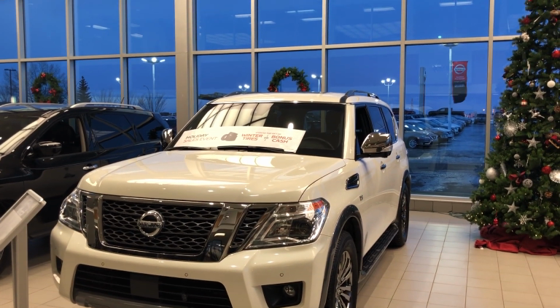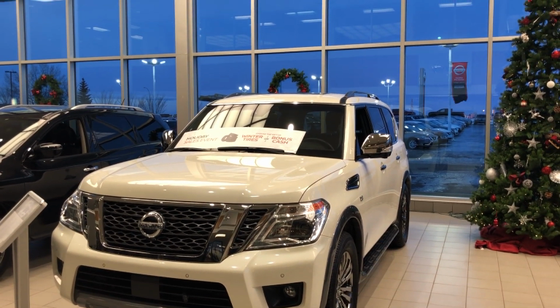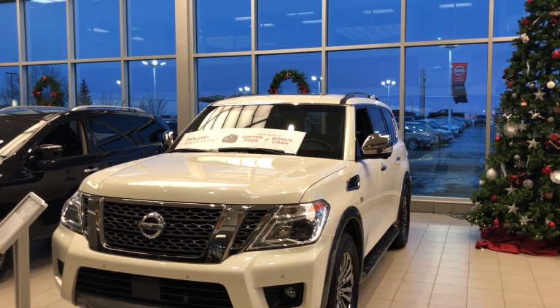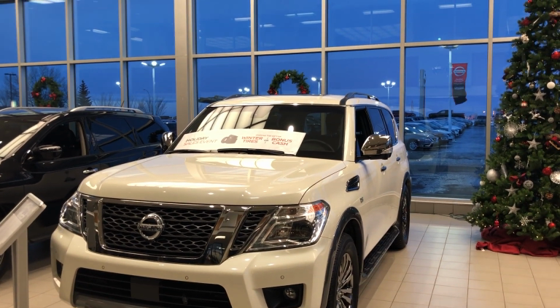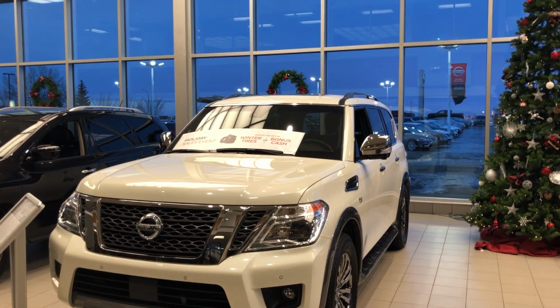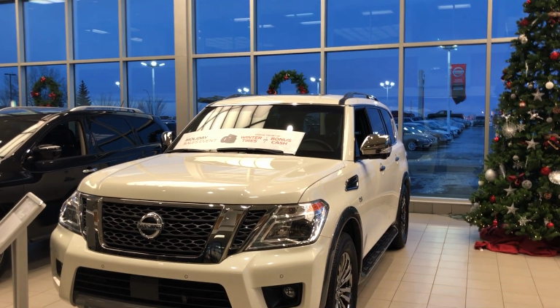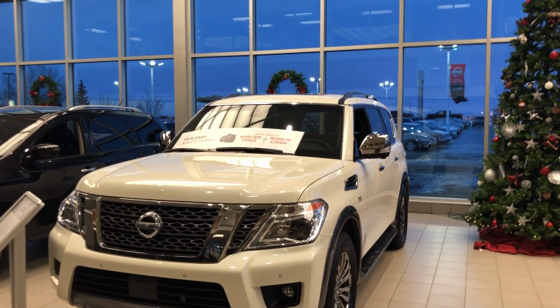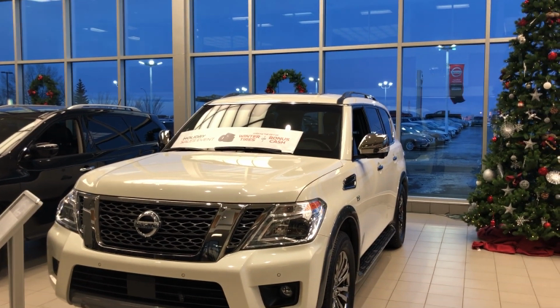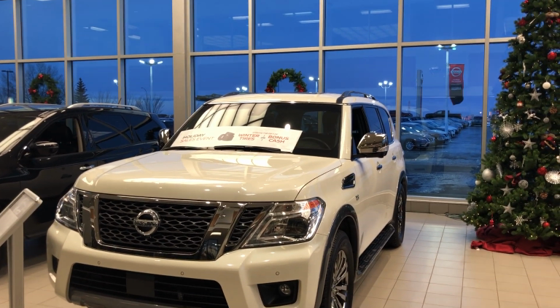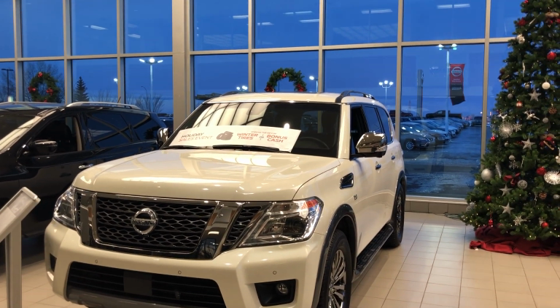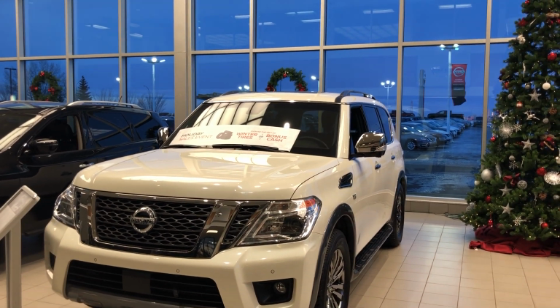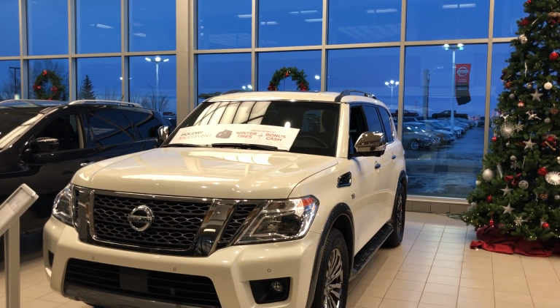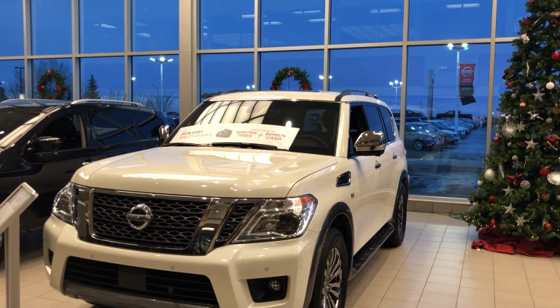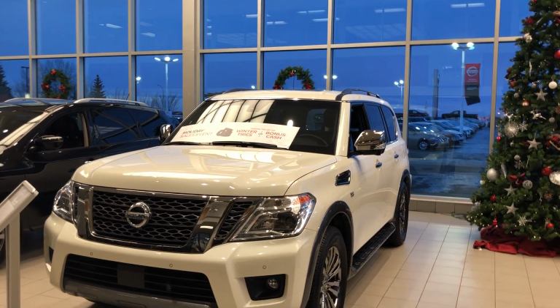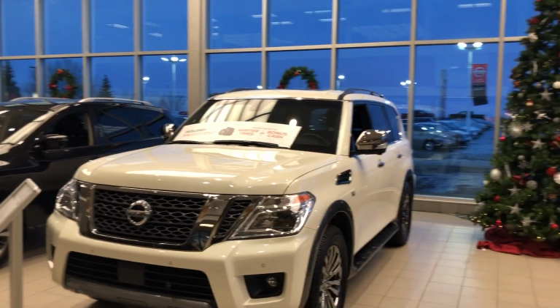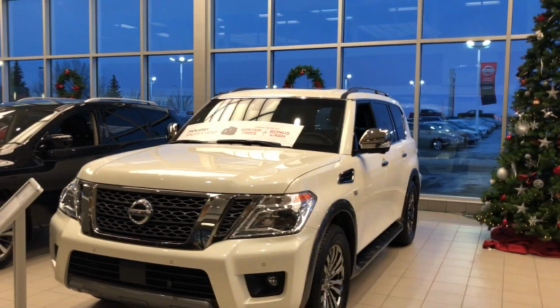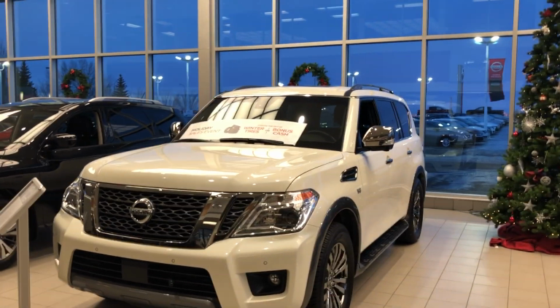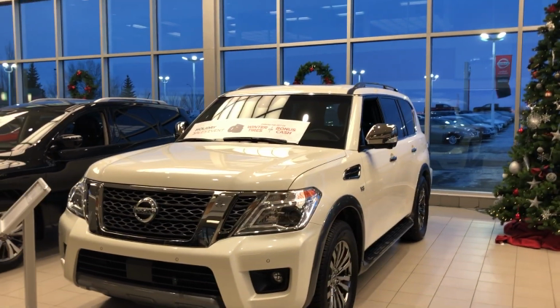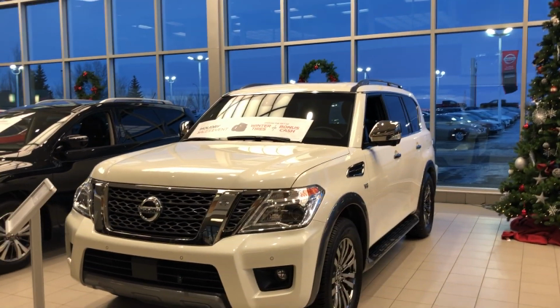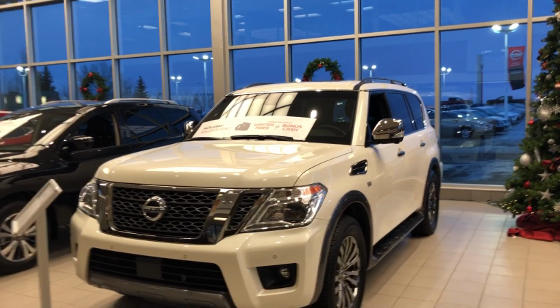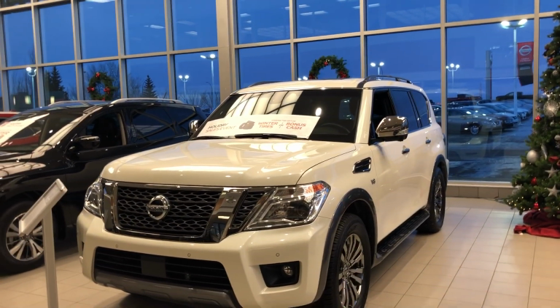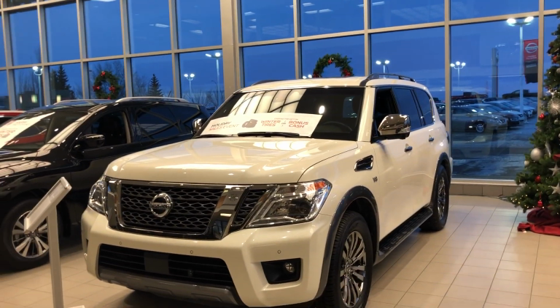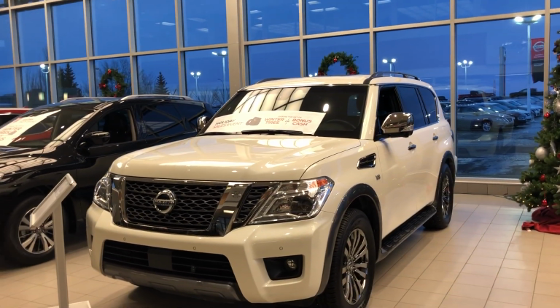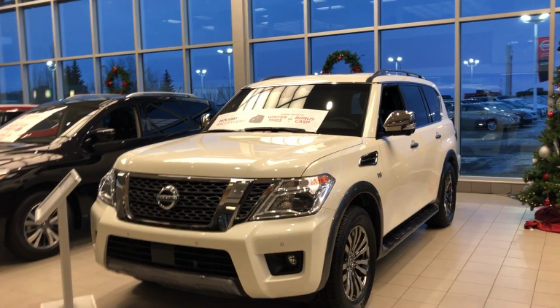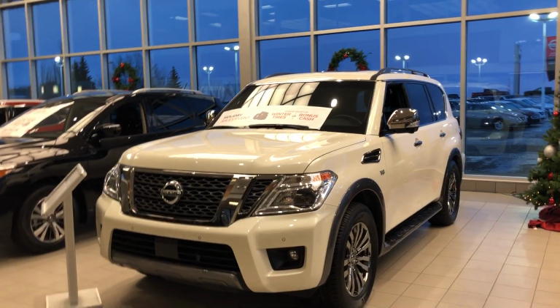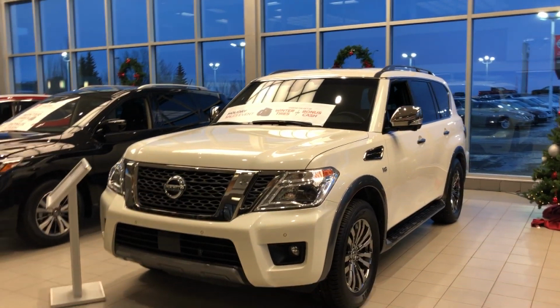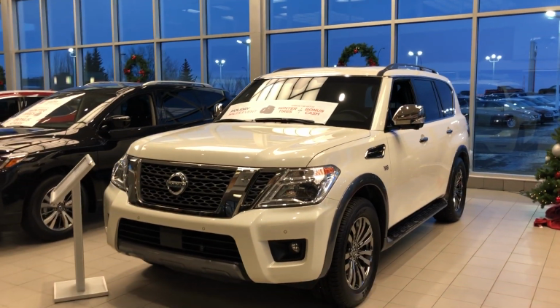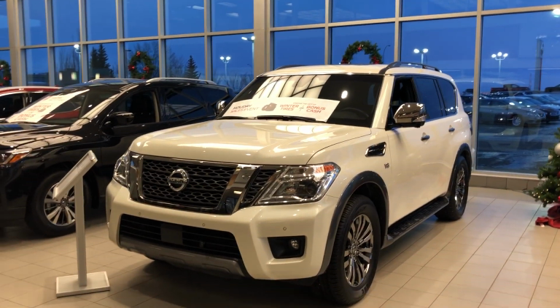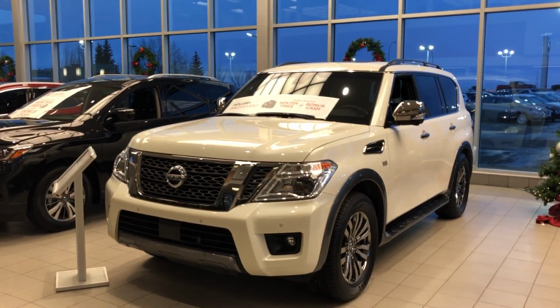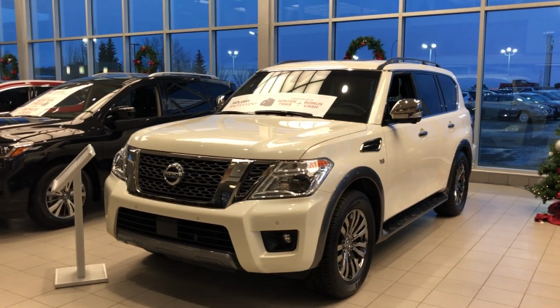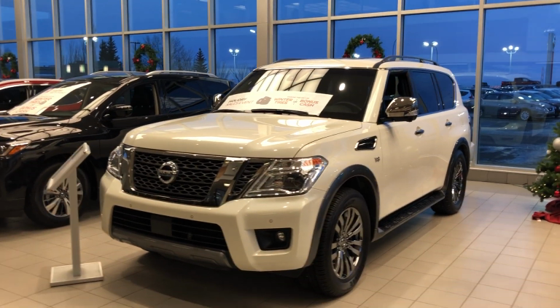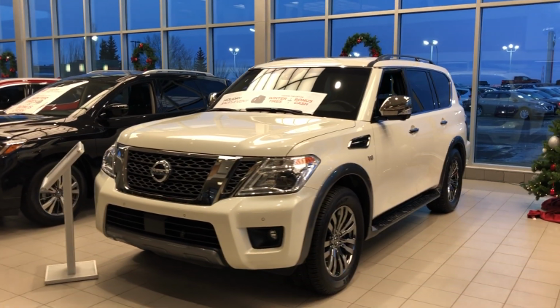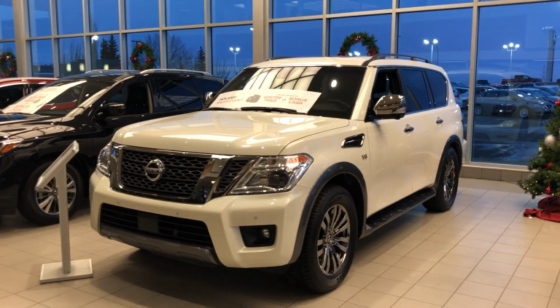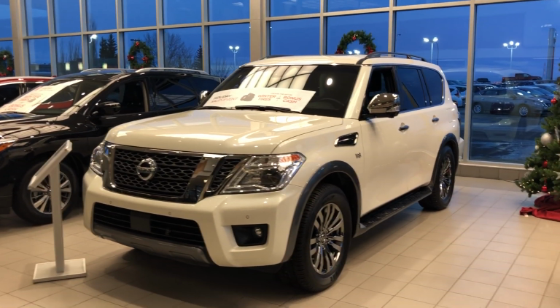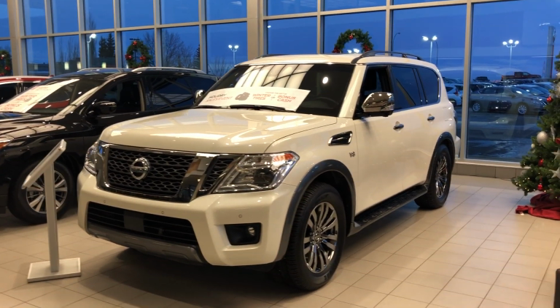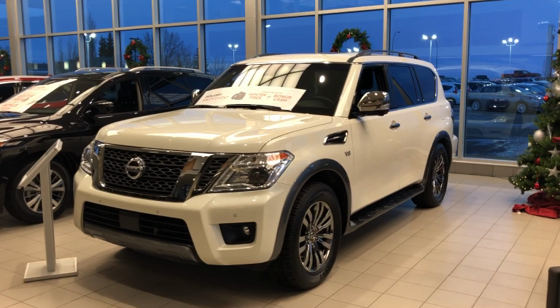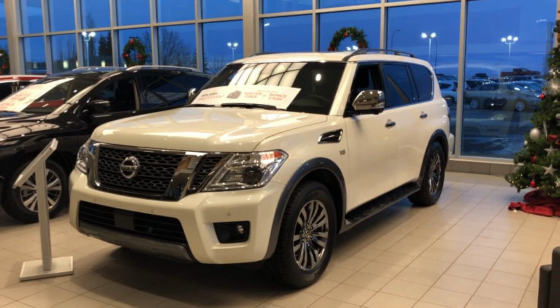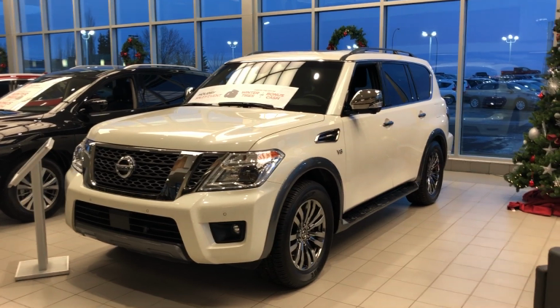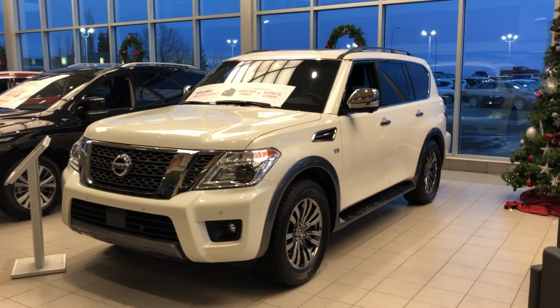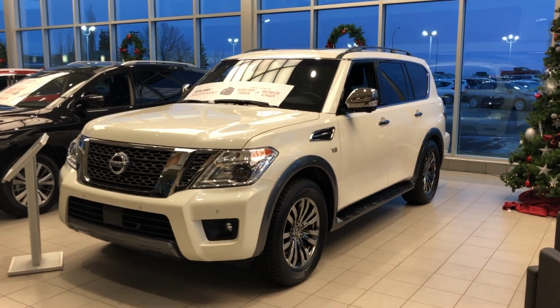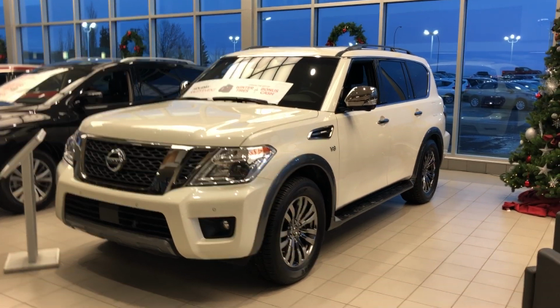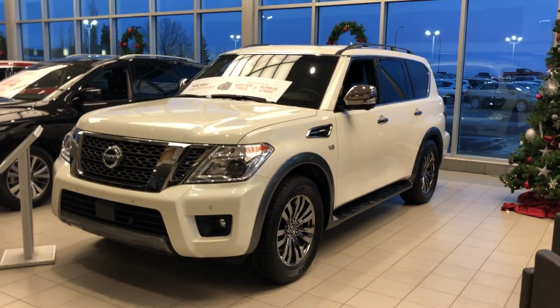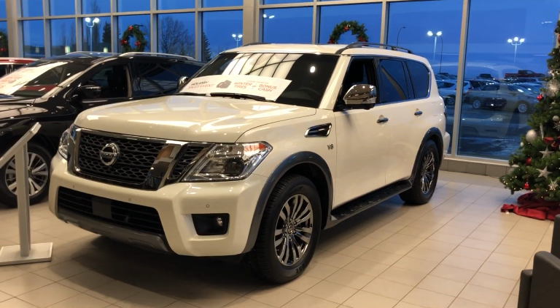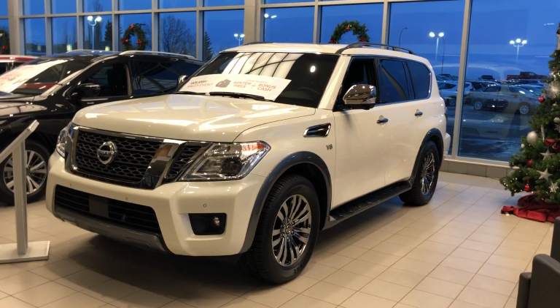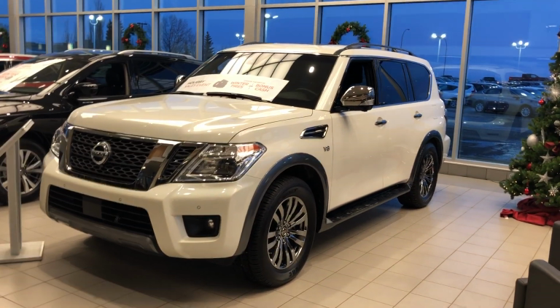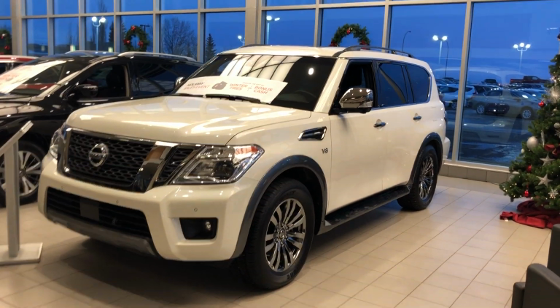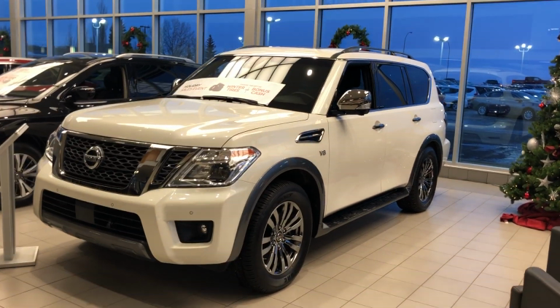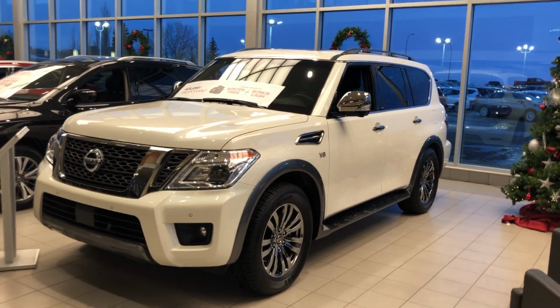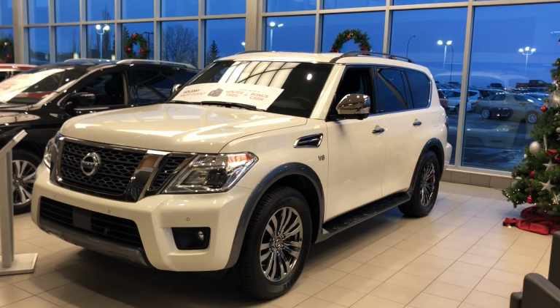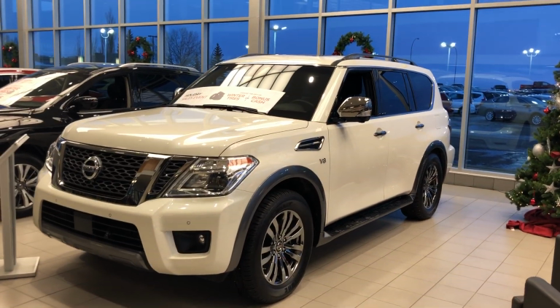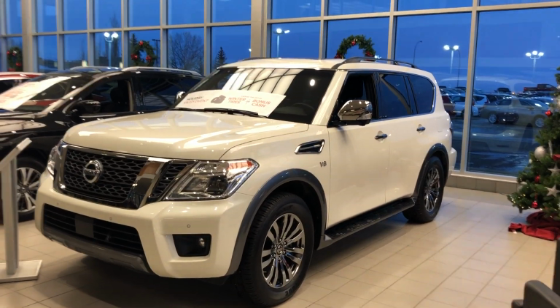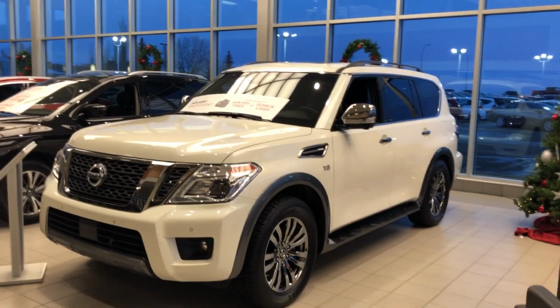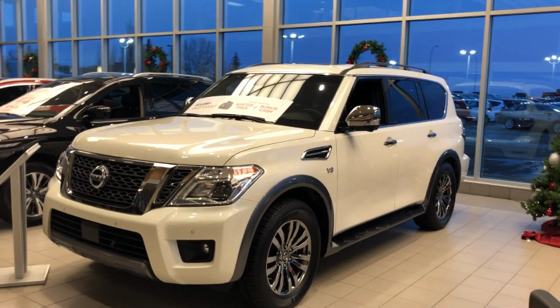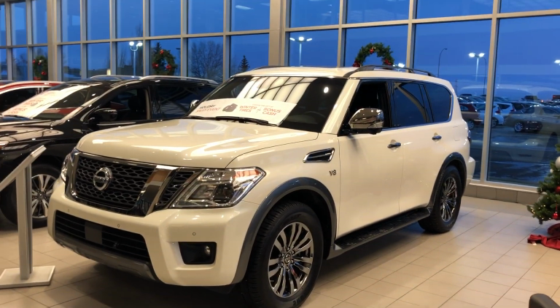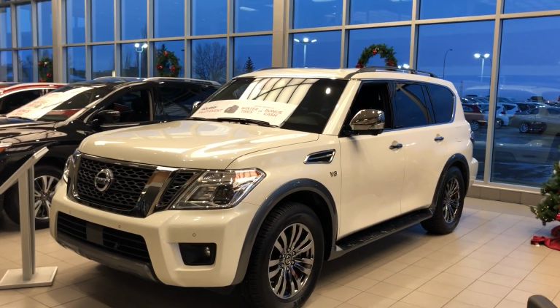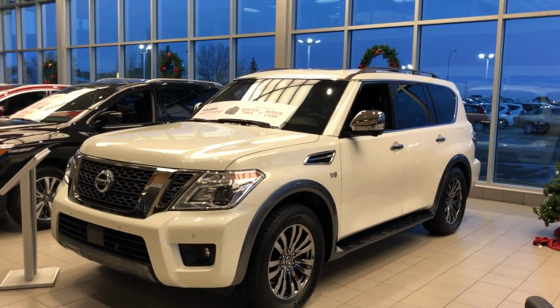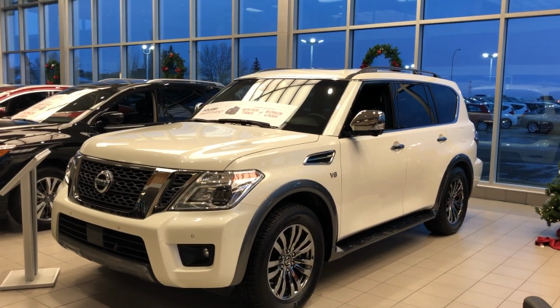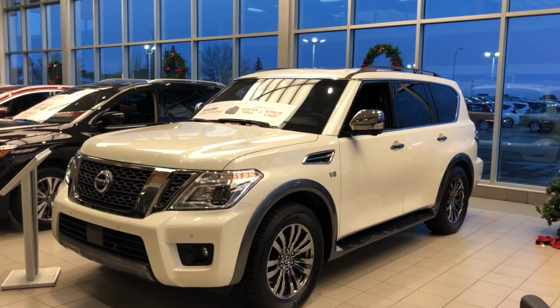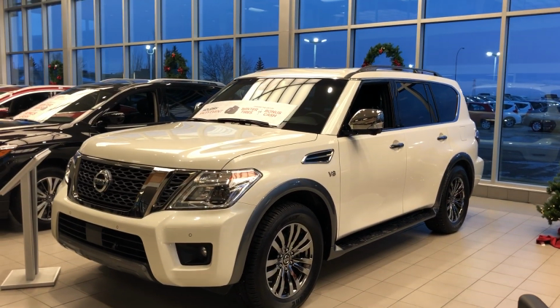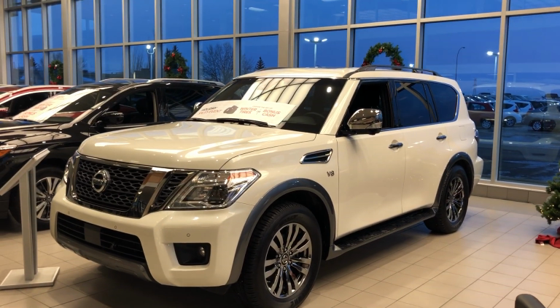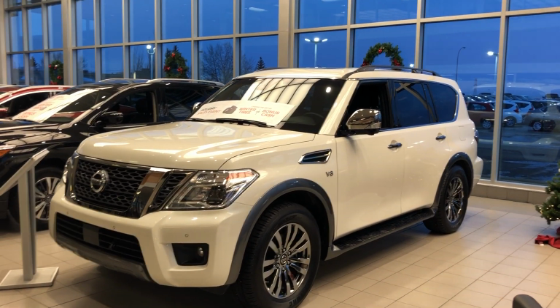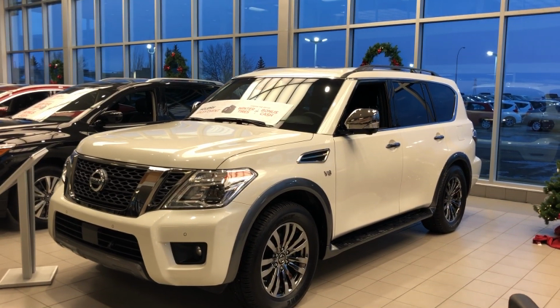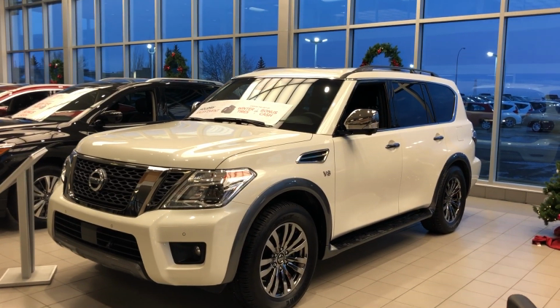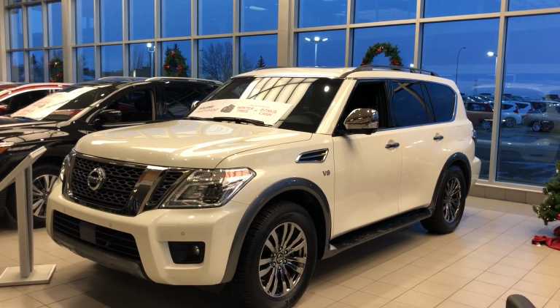Good morning Clay, this is Daniel speaking from Sherwood Nissan. Just want to send you a quick video of a 2018 Nissan Armada Platinum.